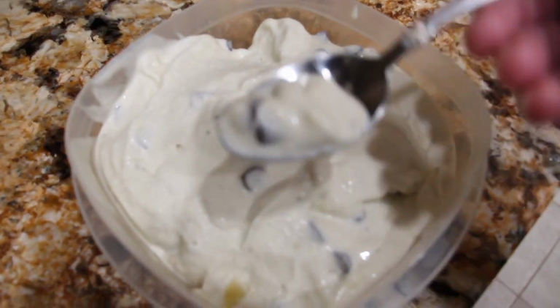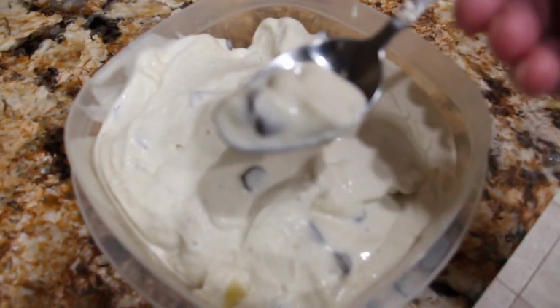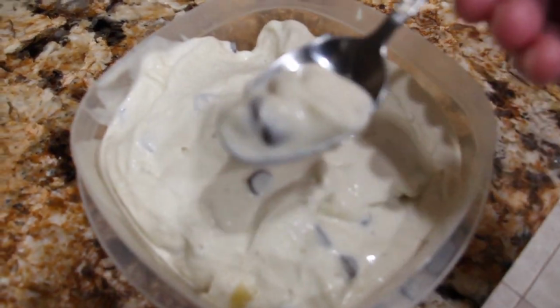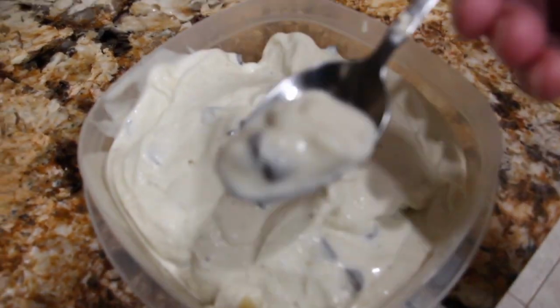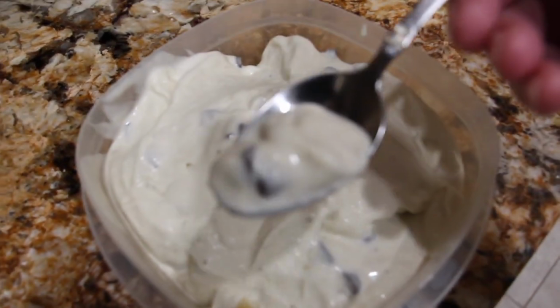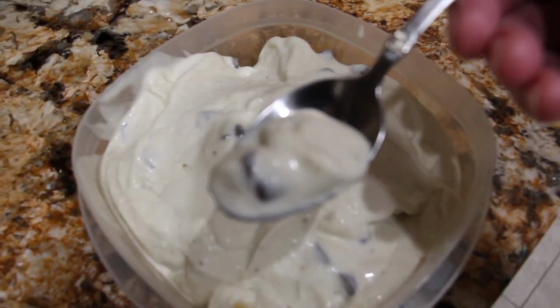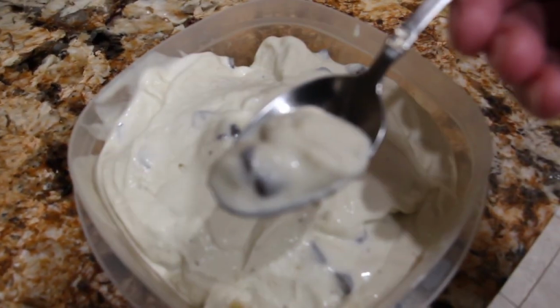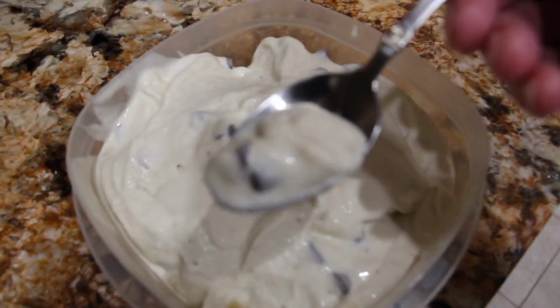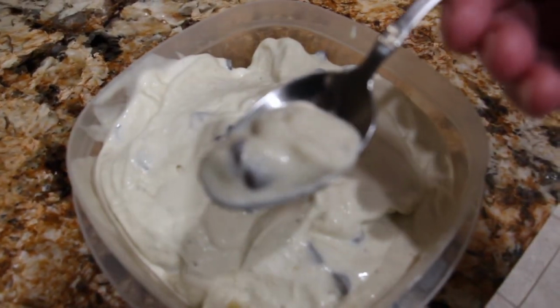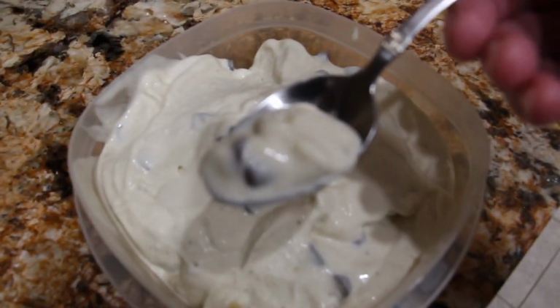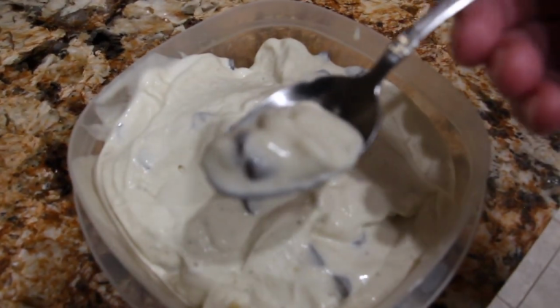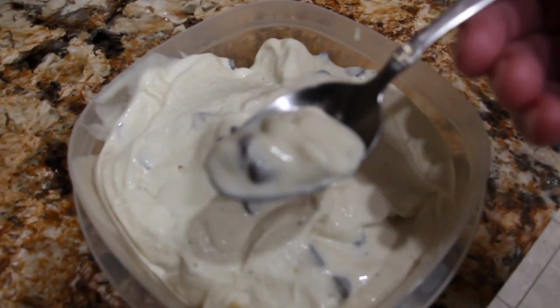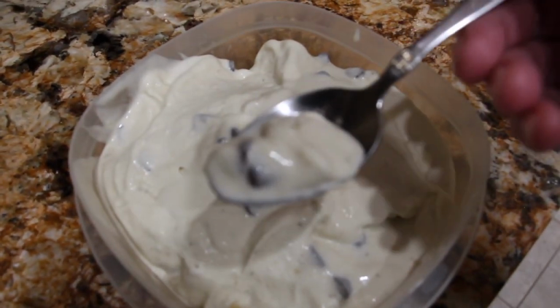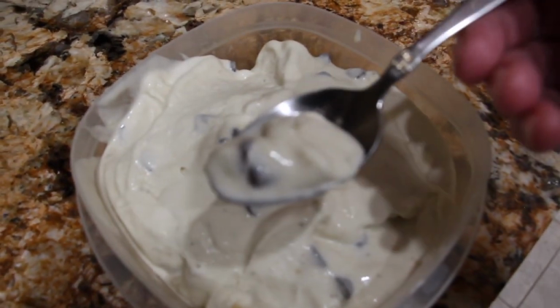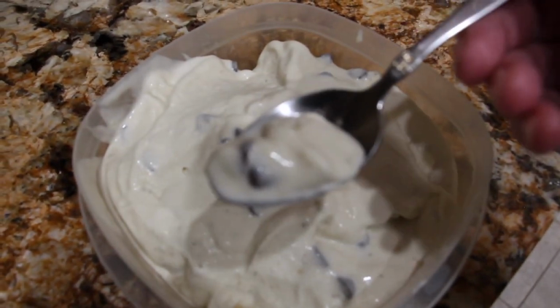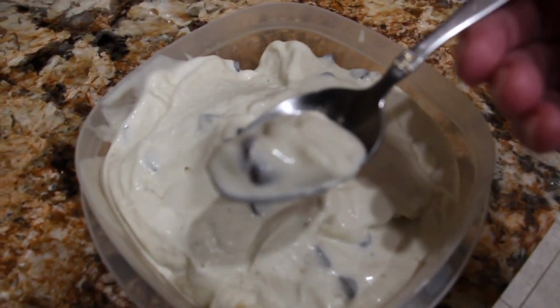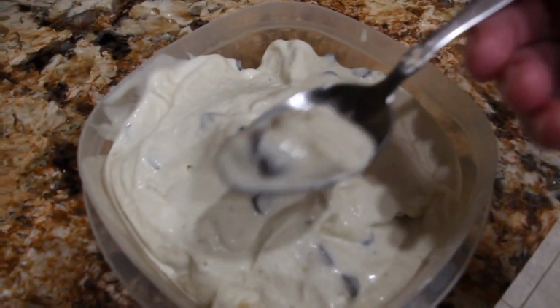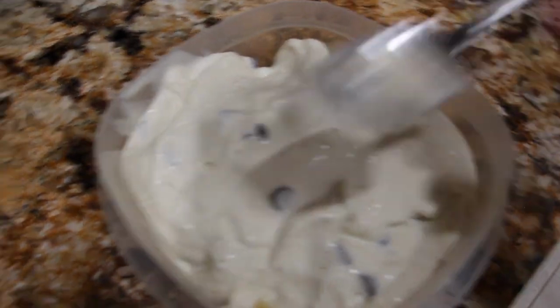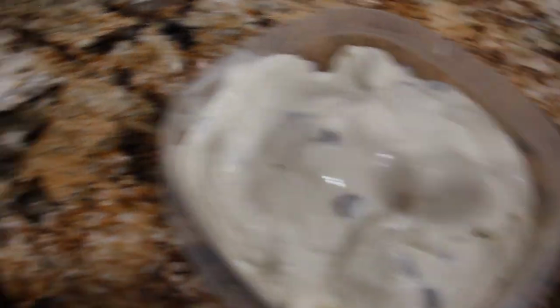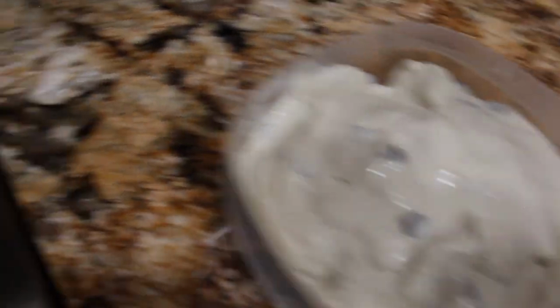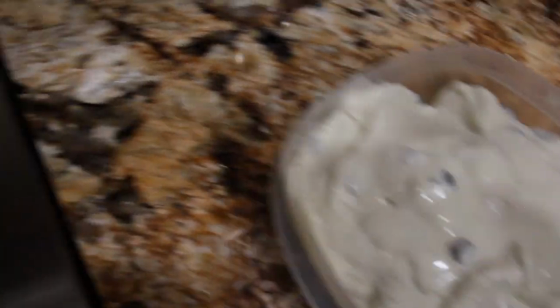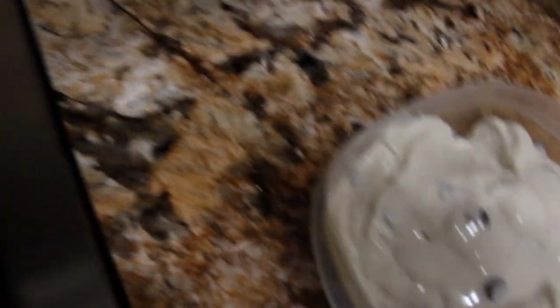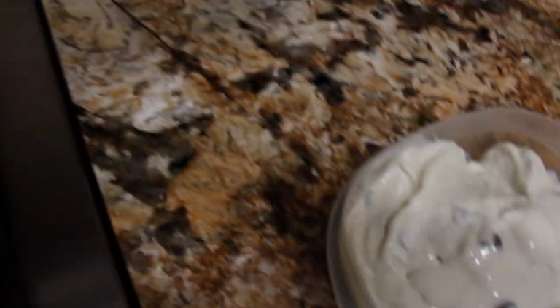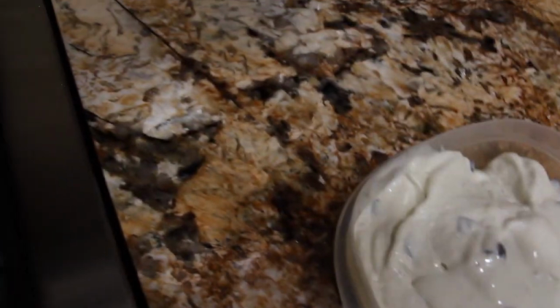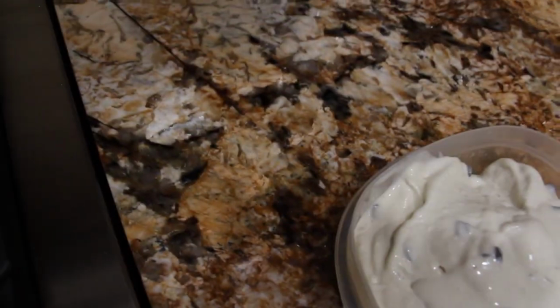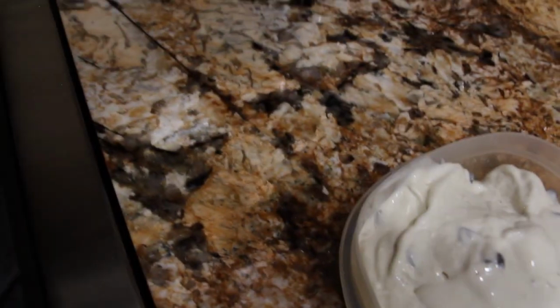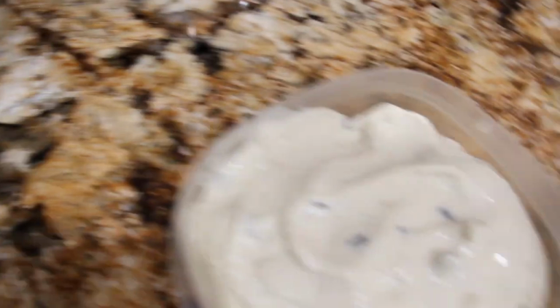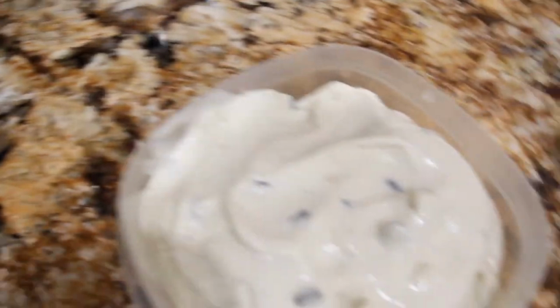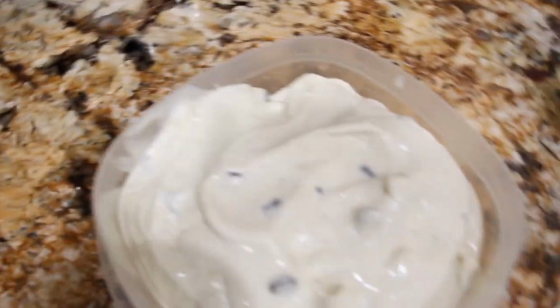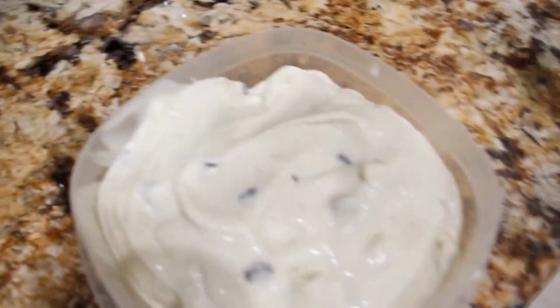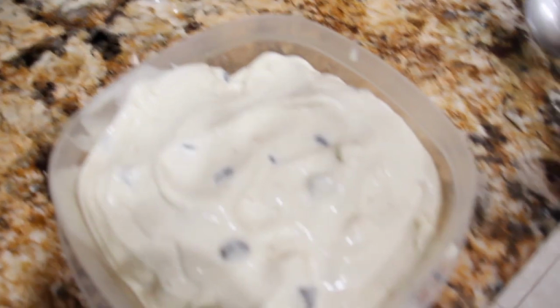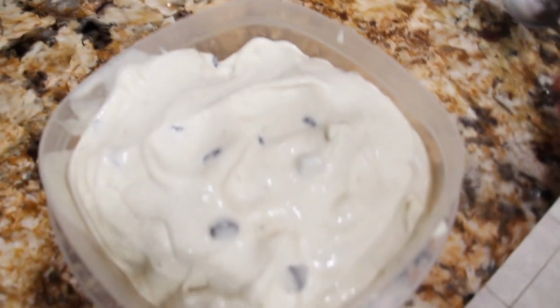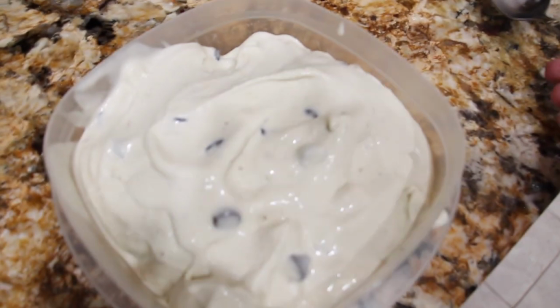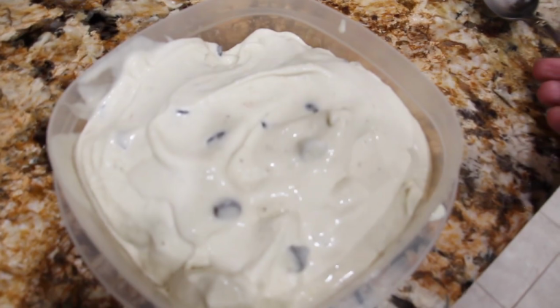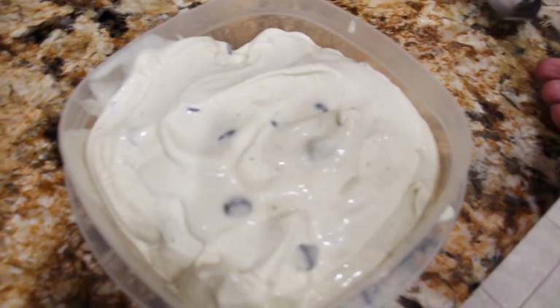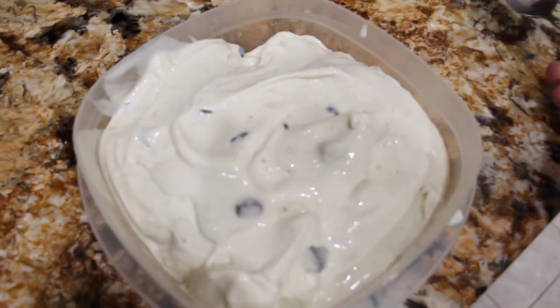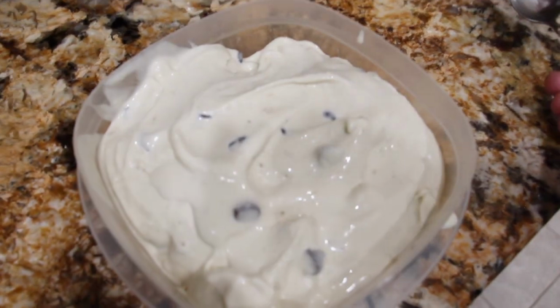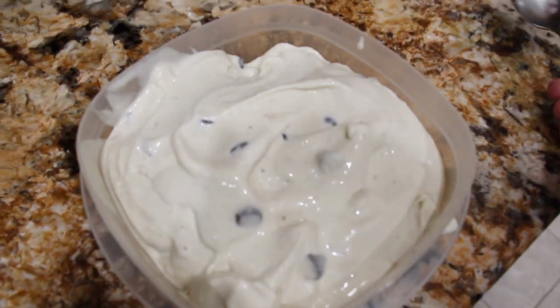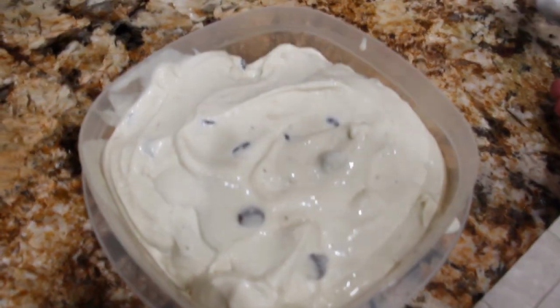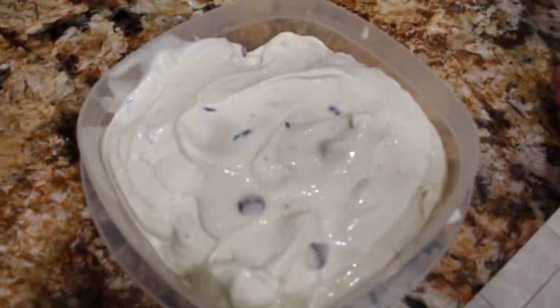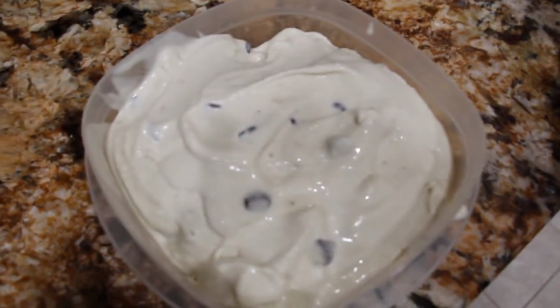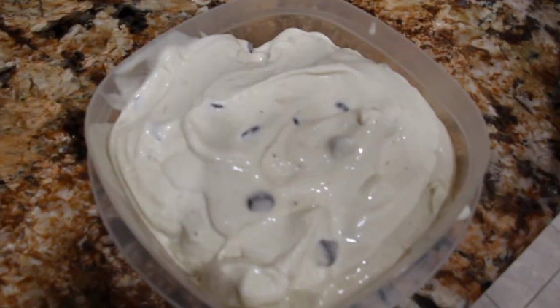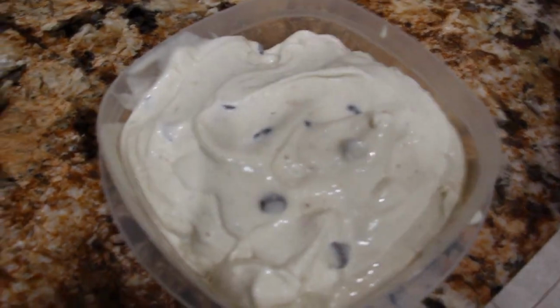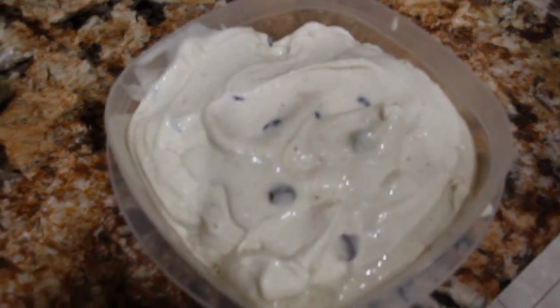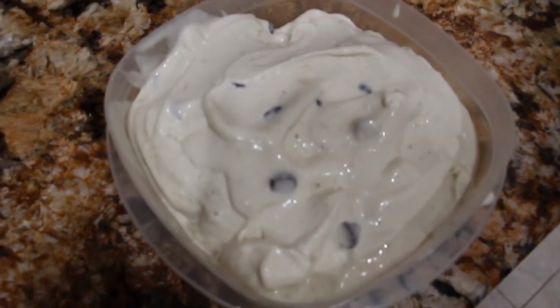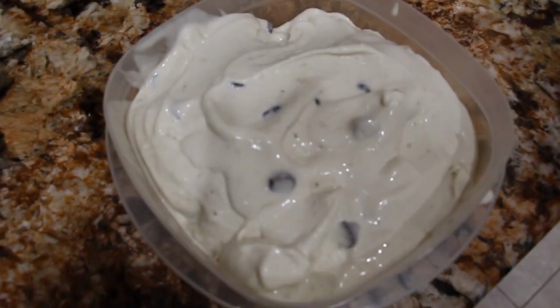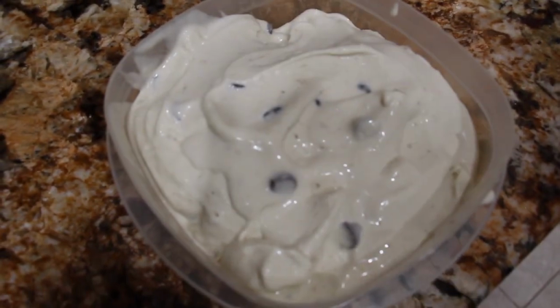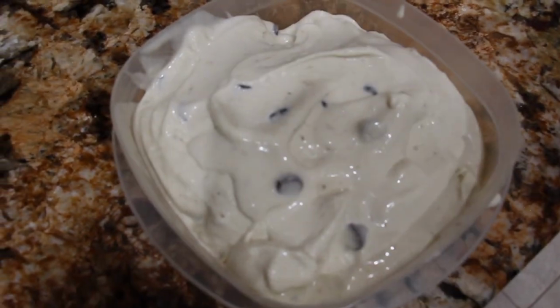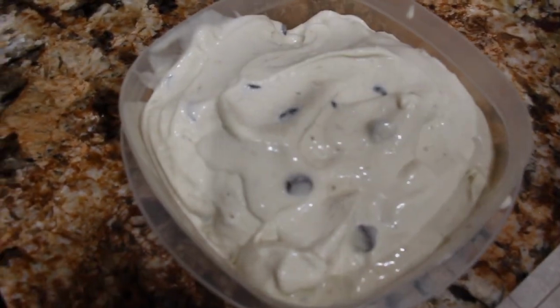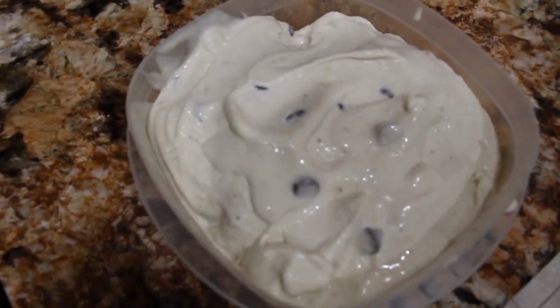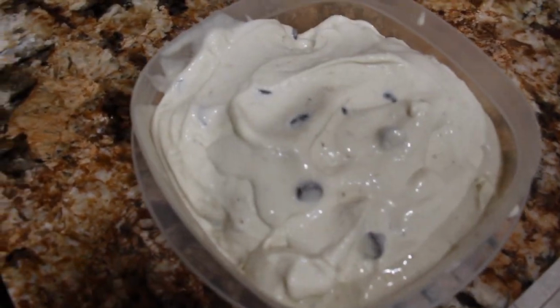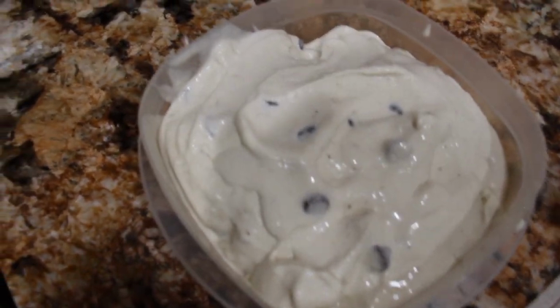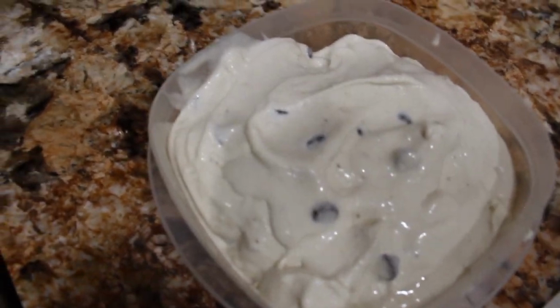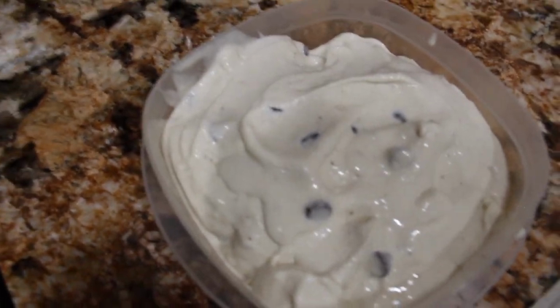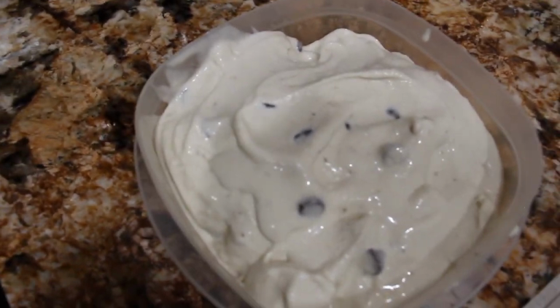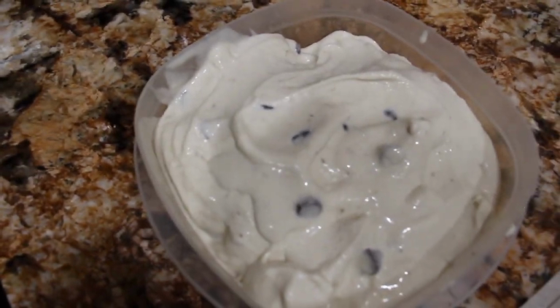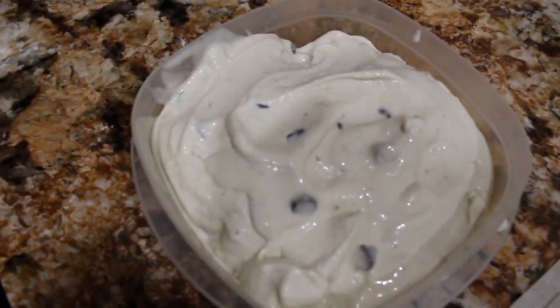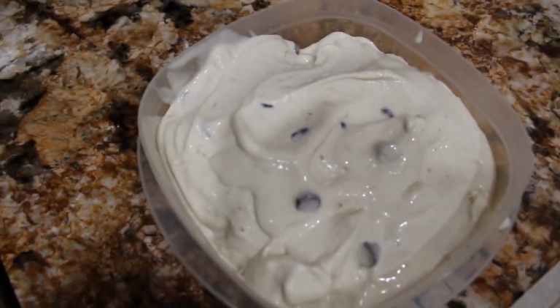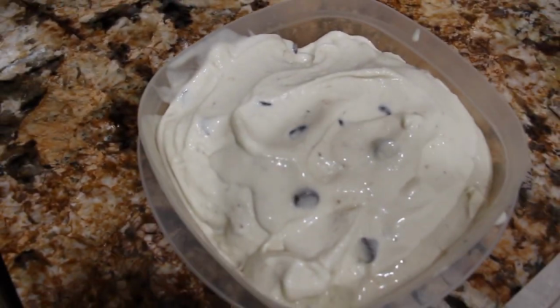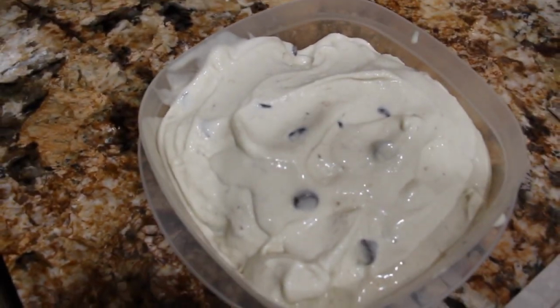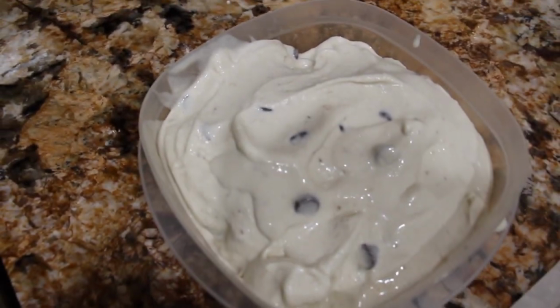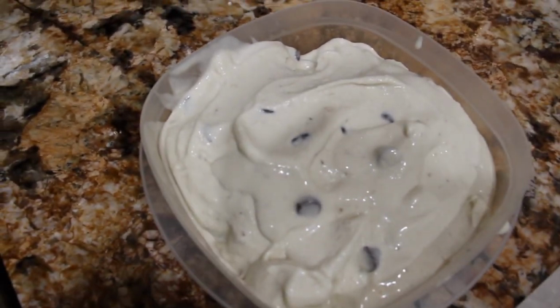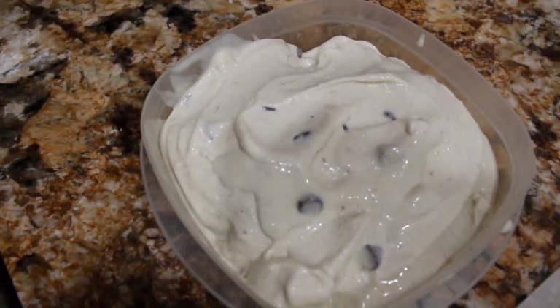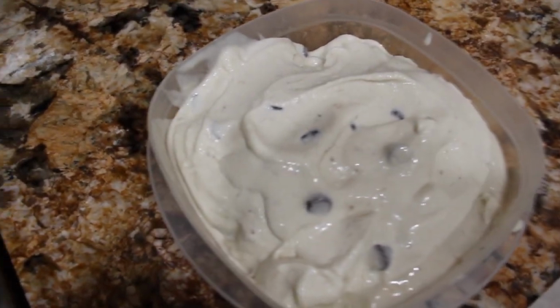See how good that looks? Mmm, it's really good.